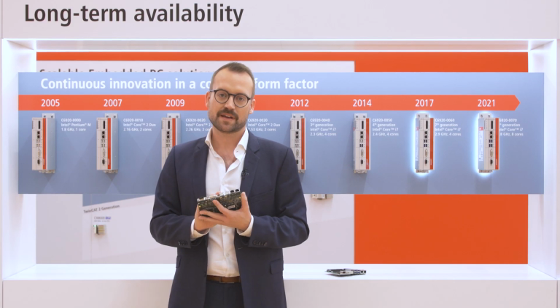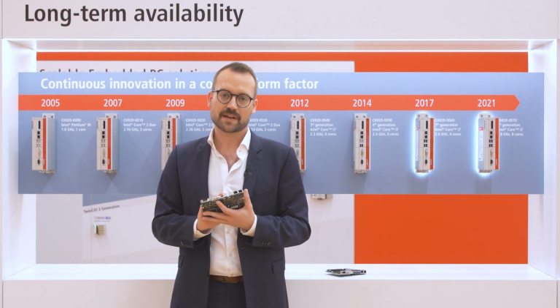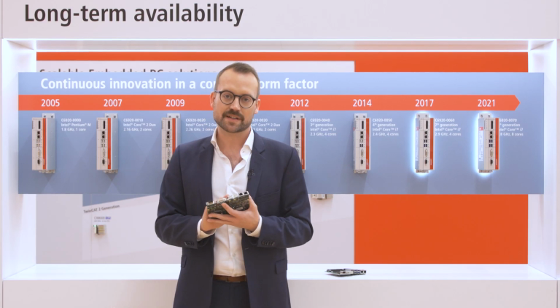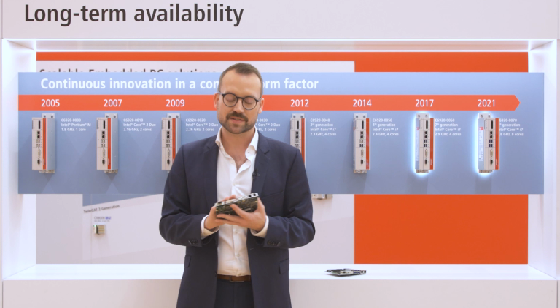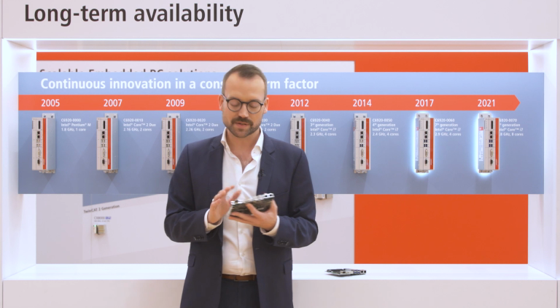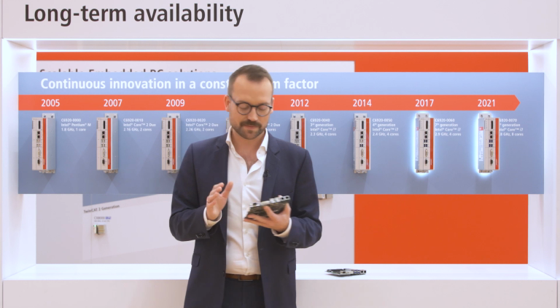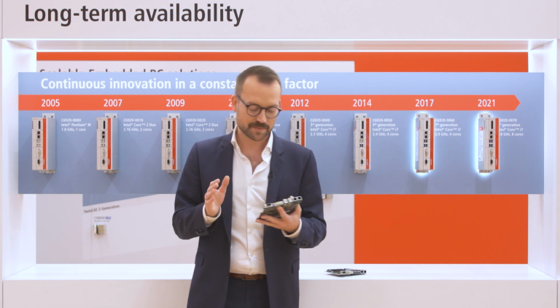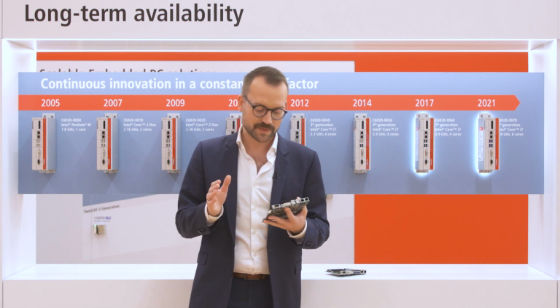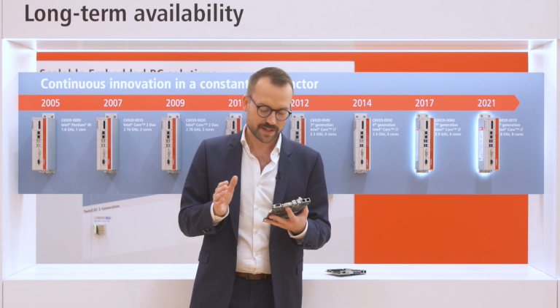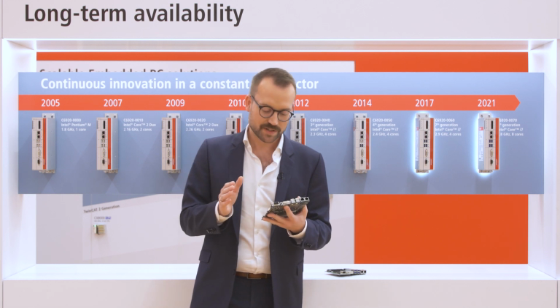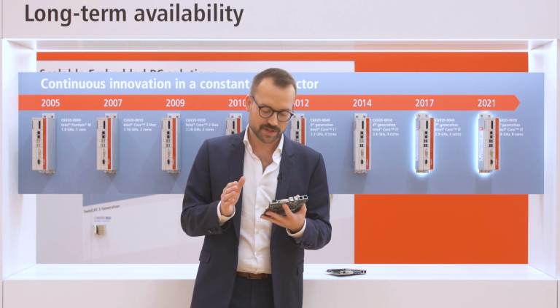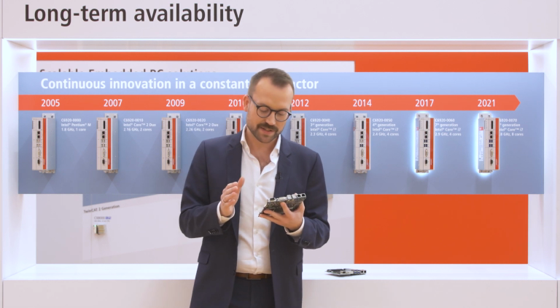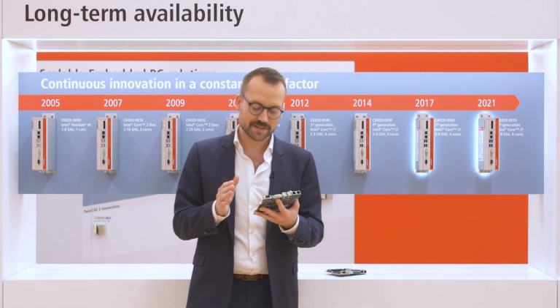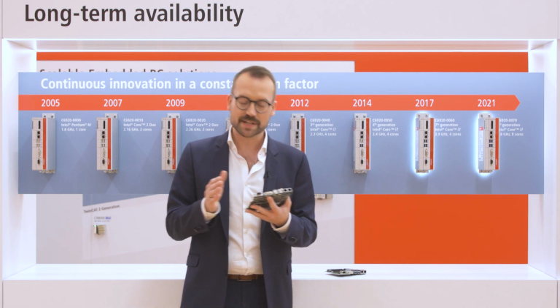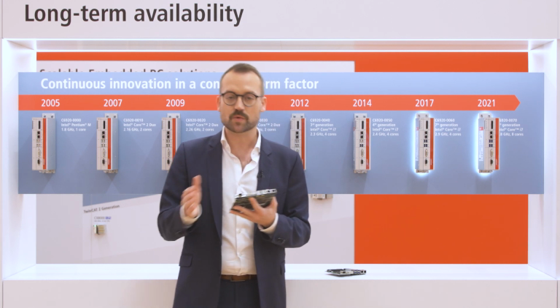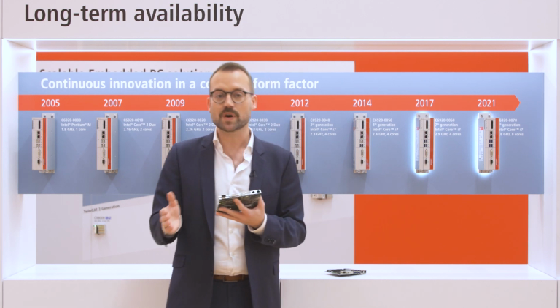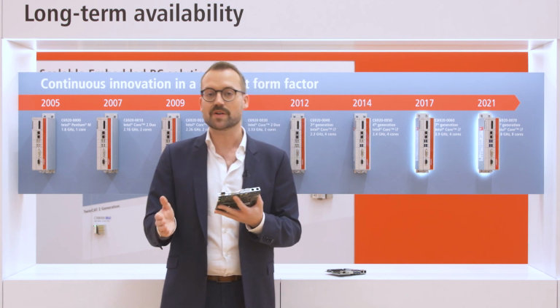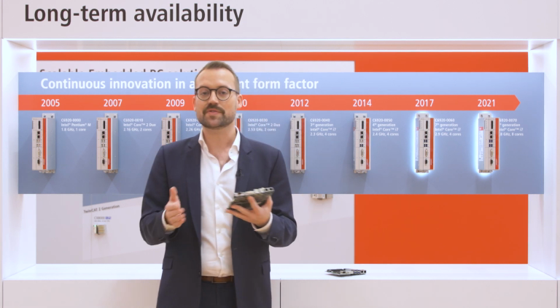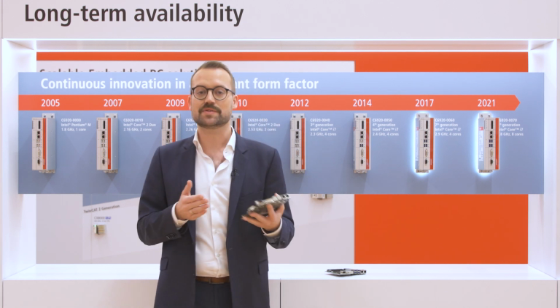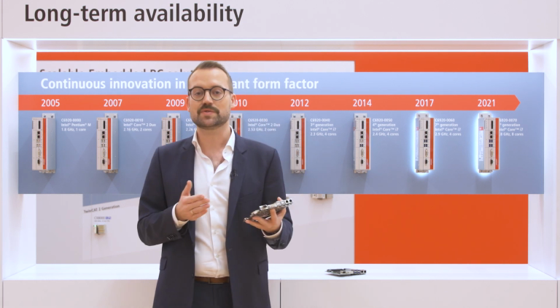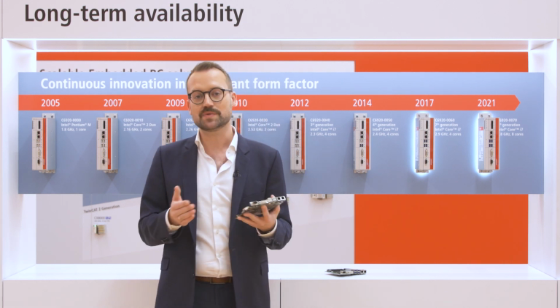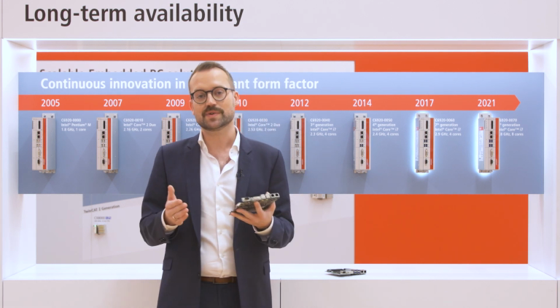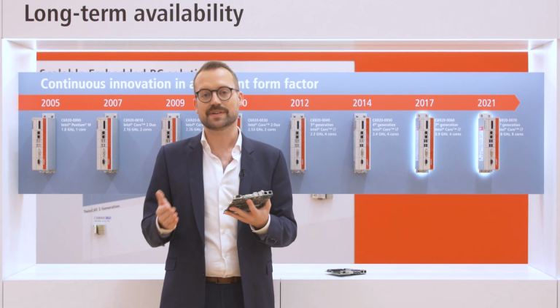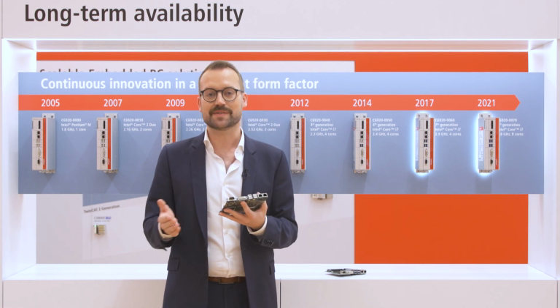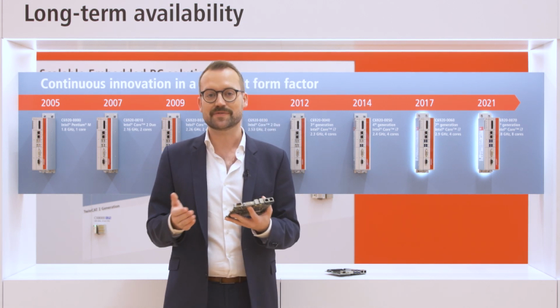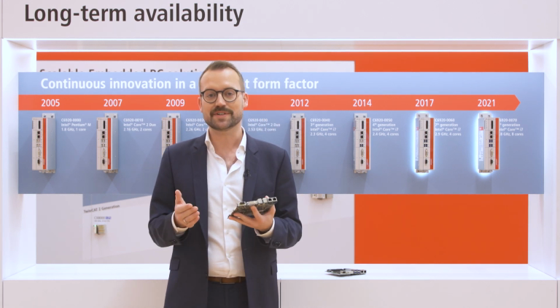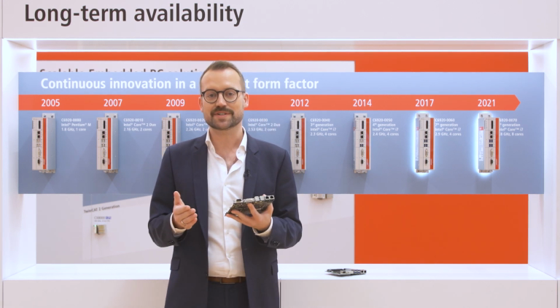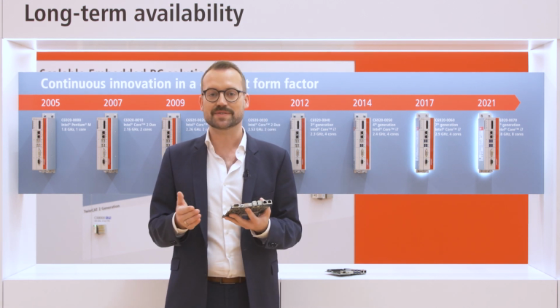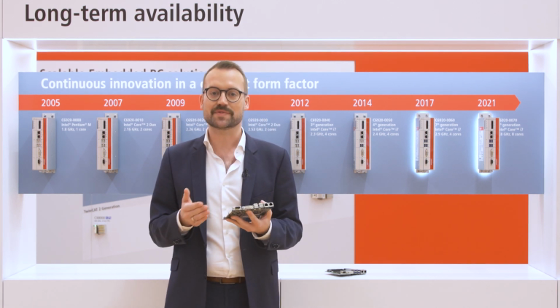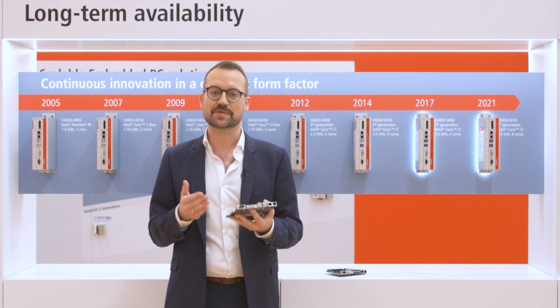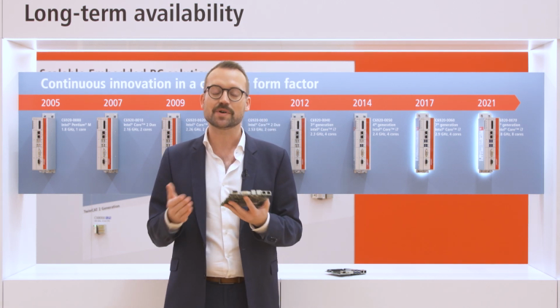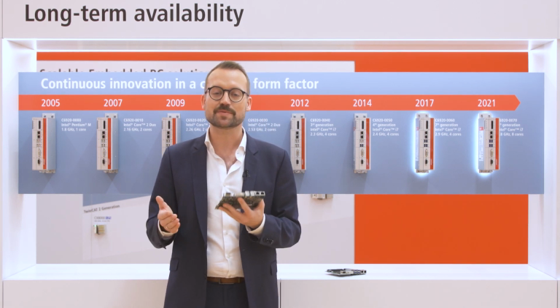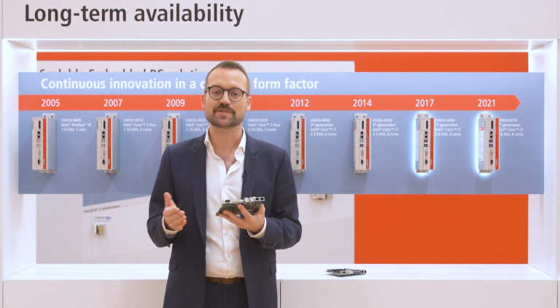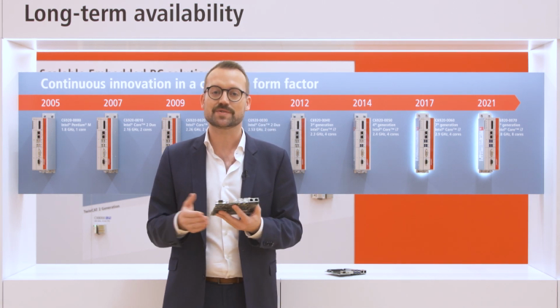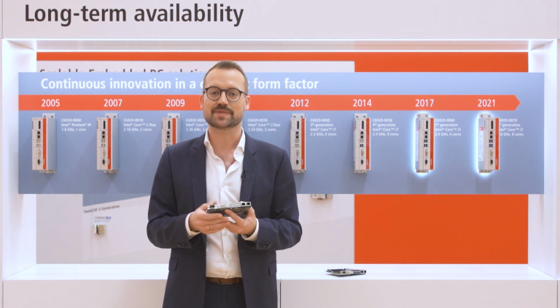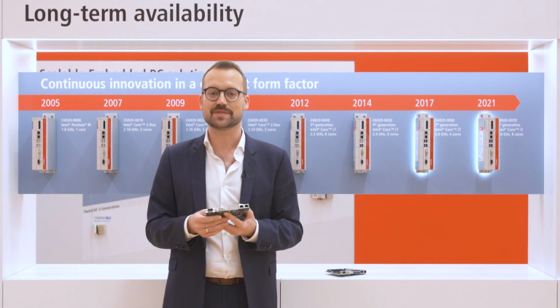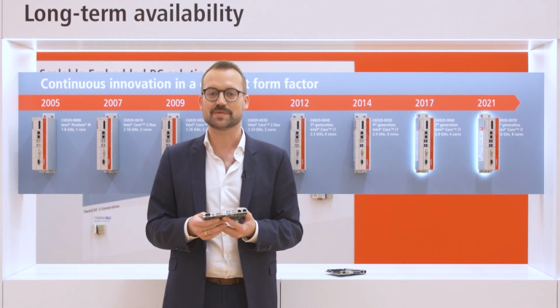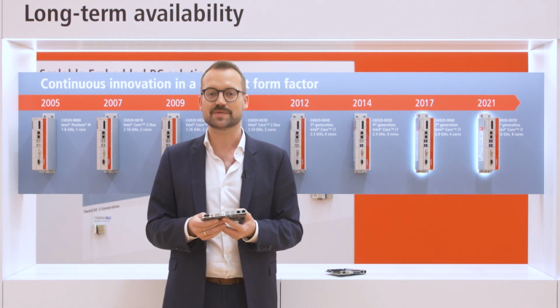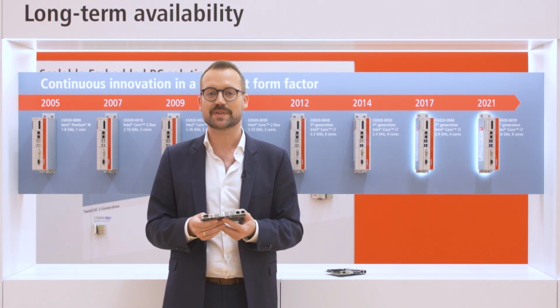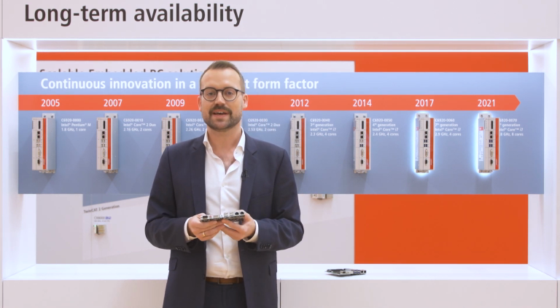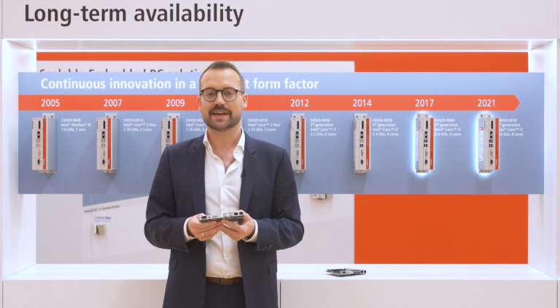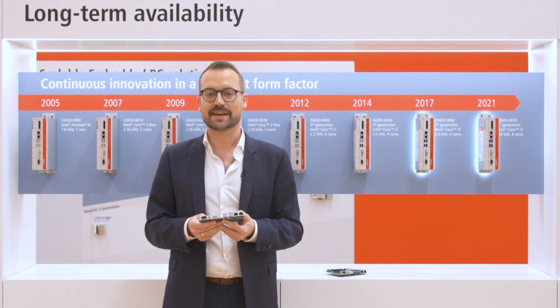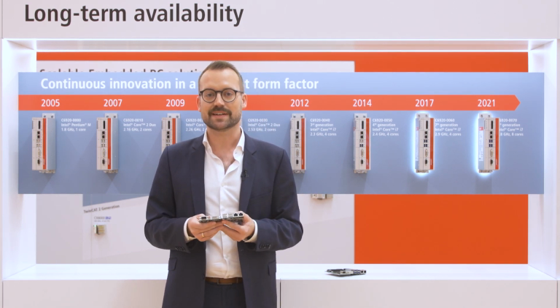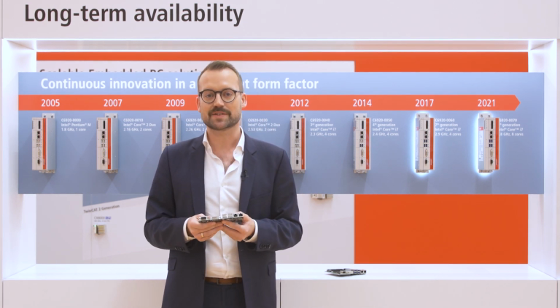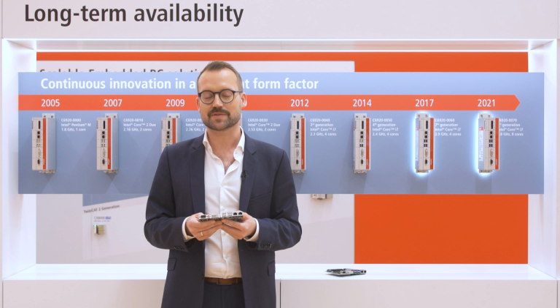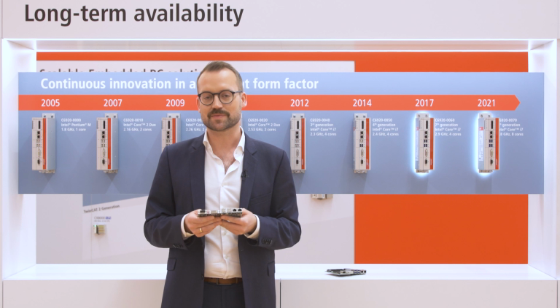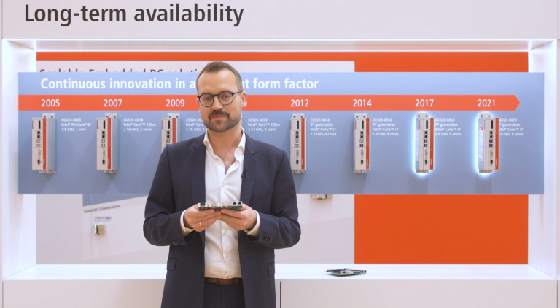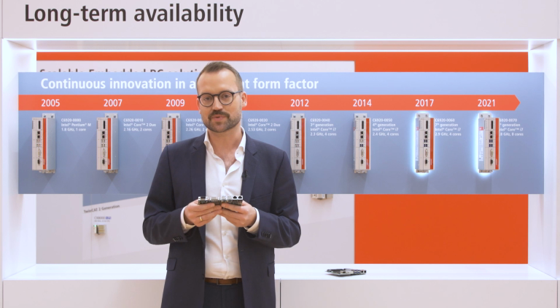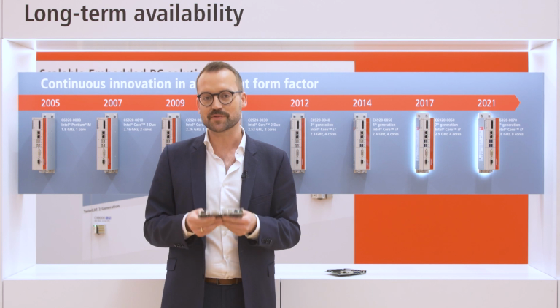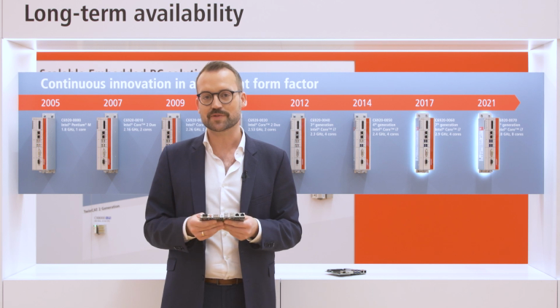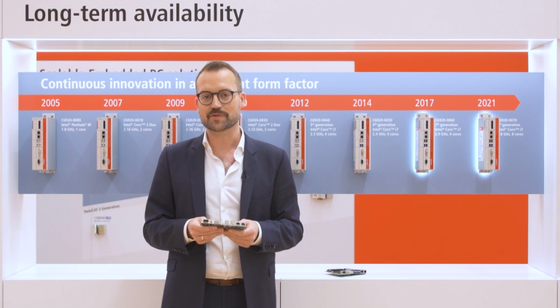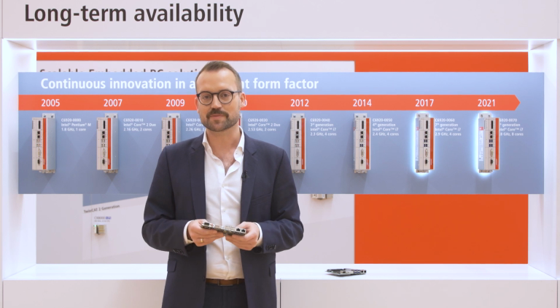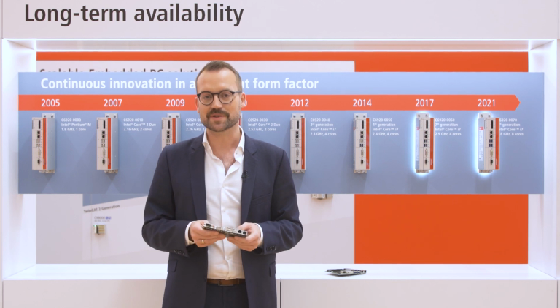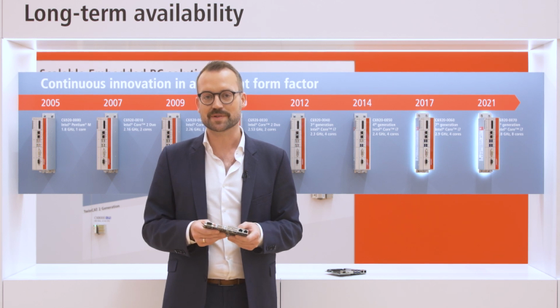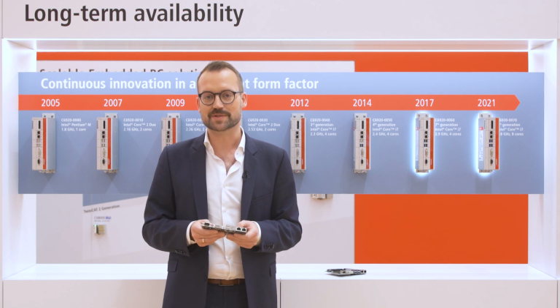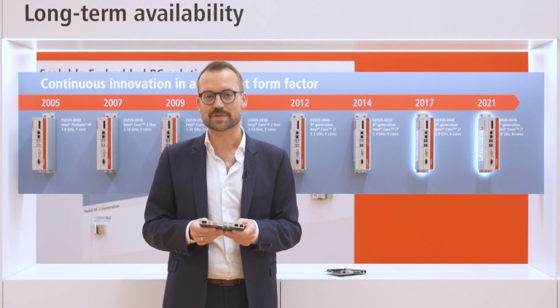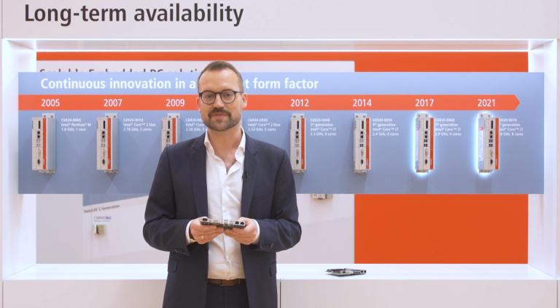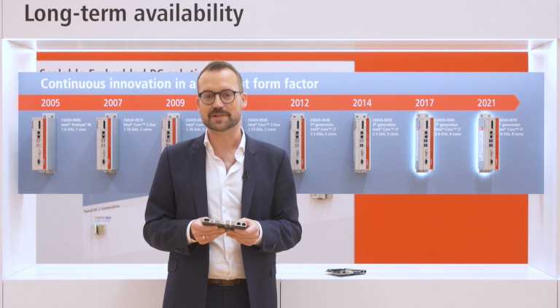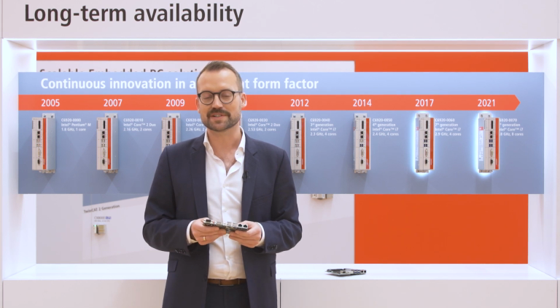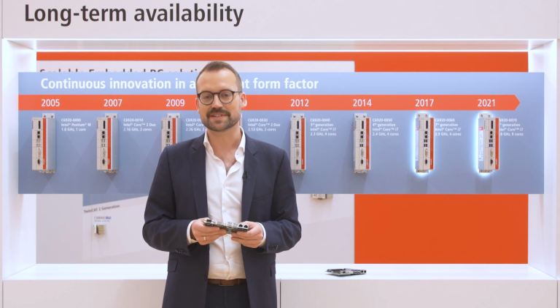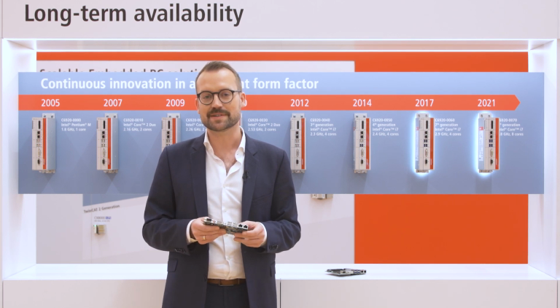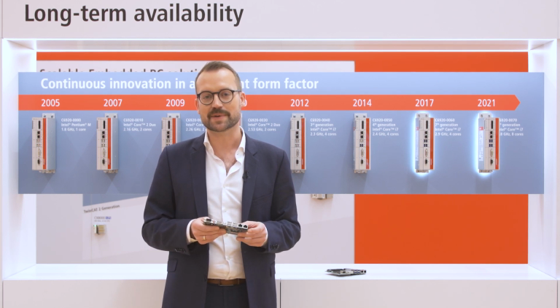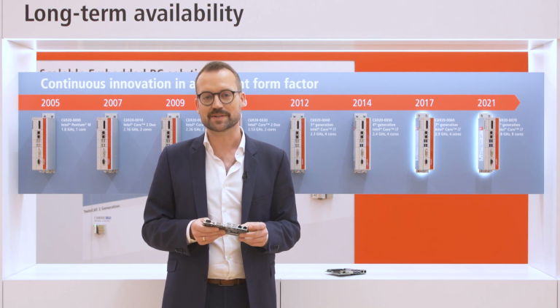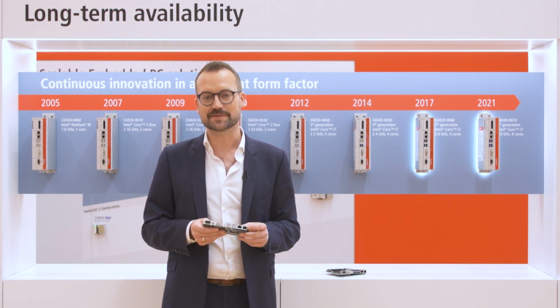So just take one of the two options you can use and profit from the long-term availability at Kontron.